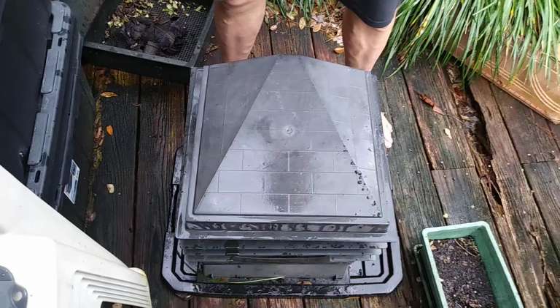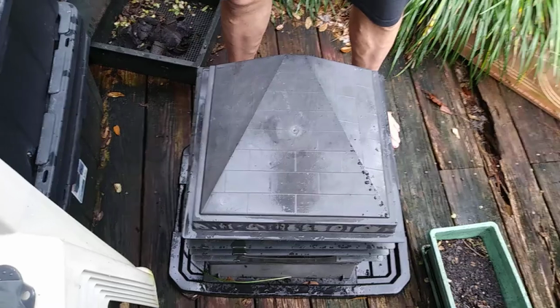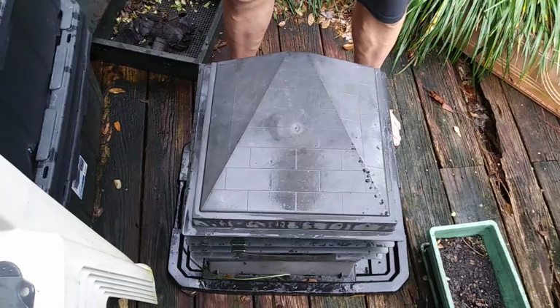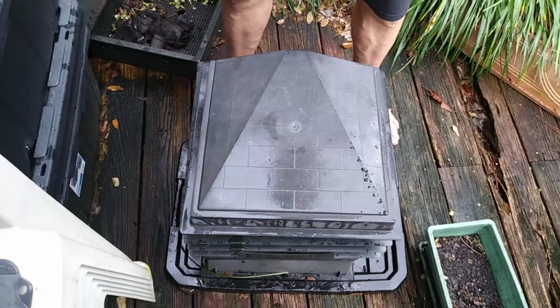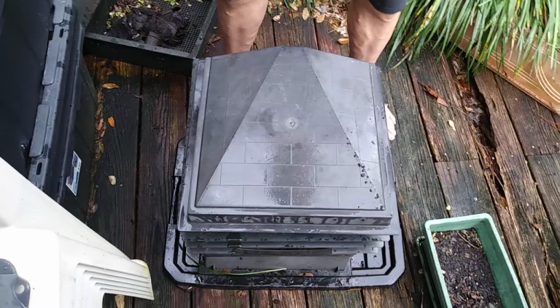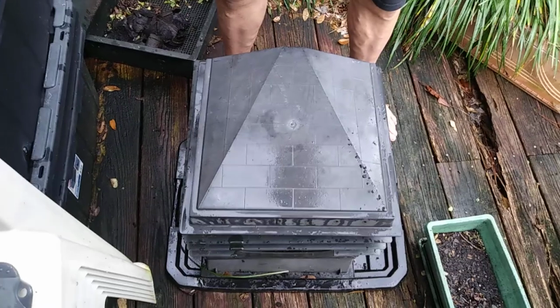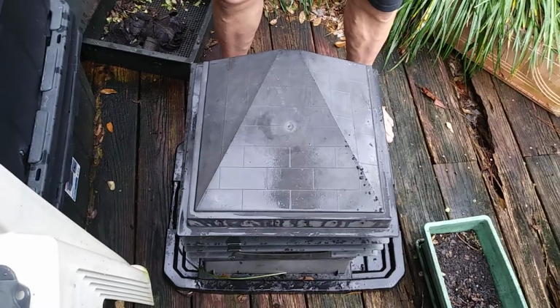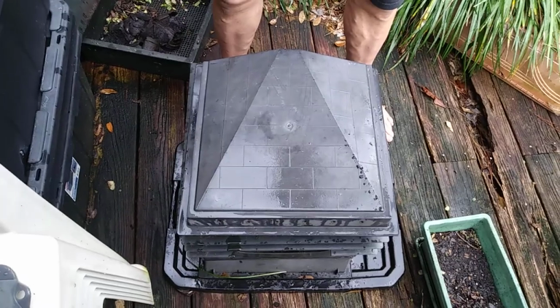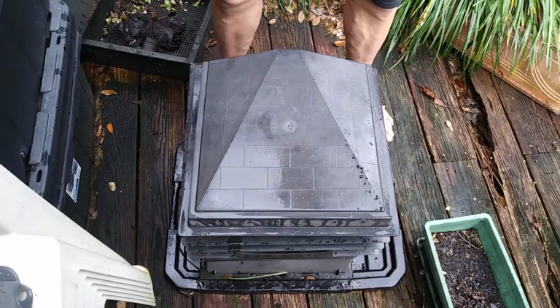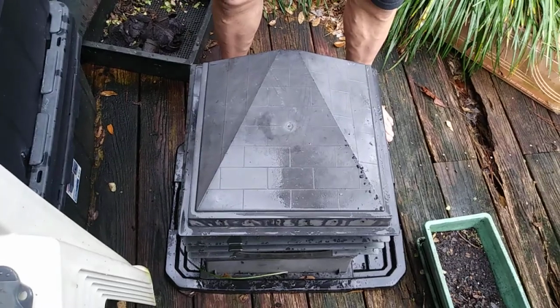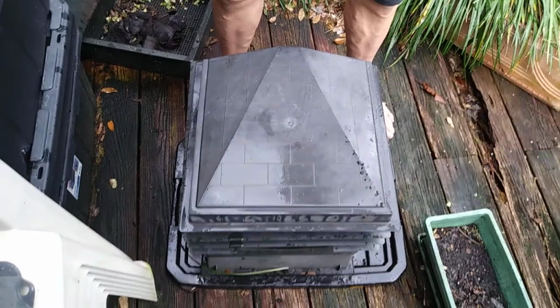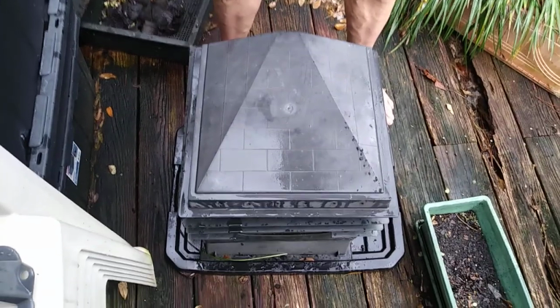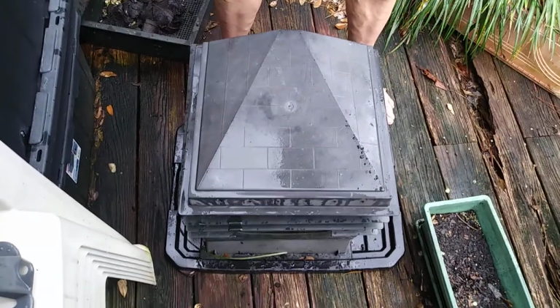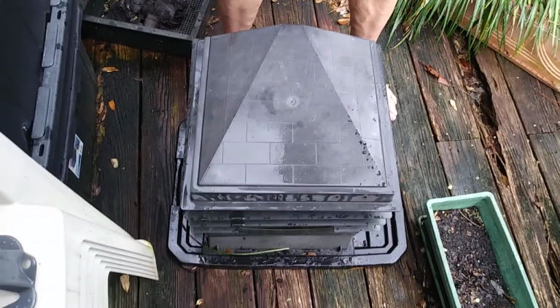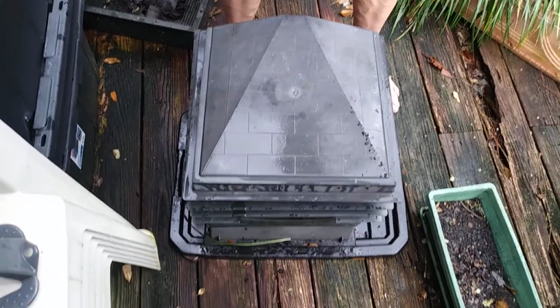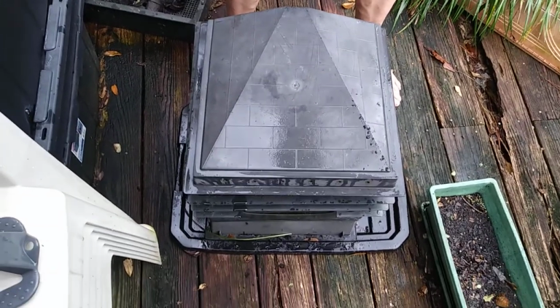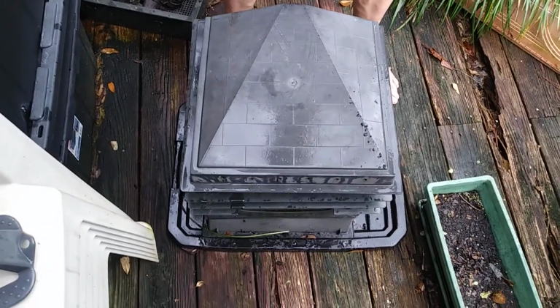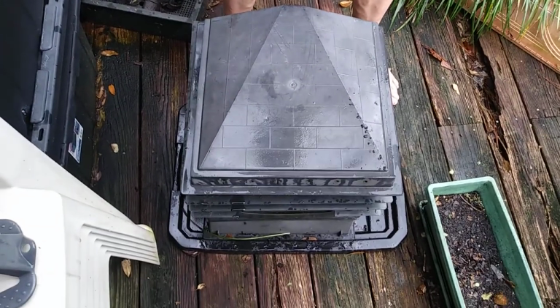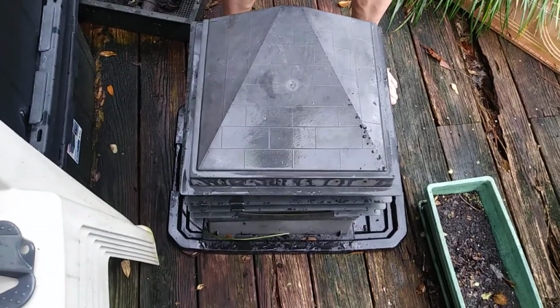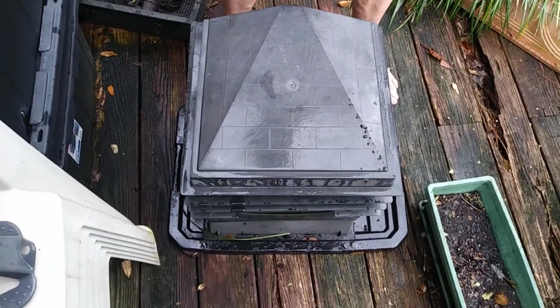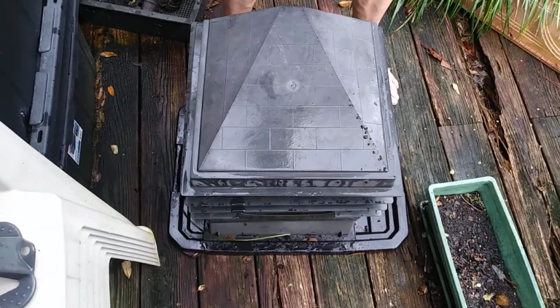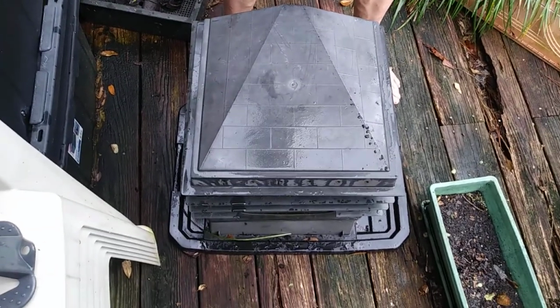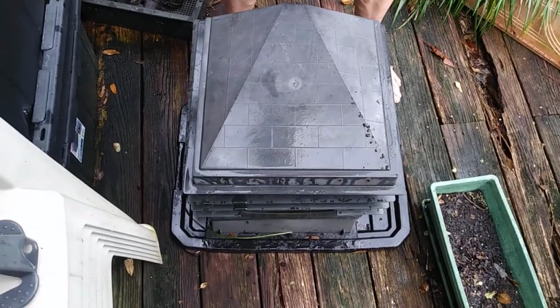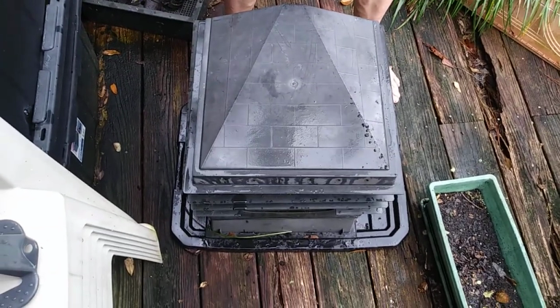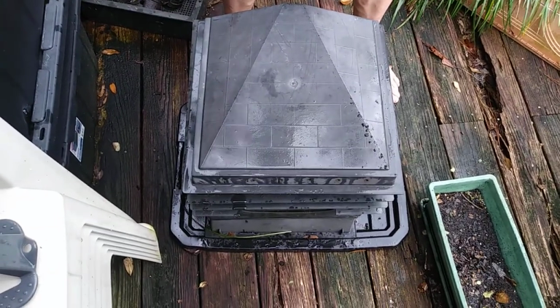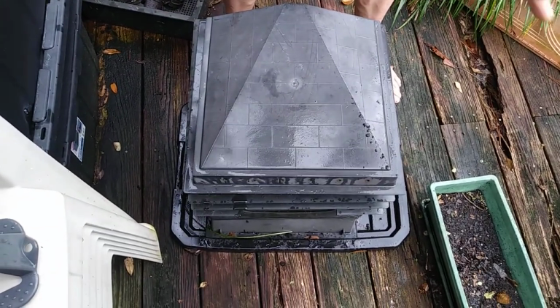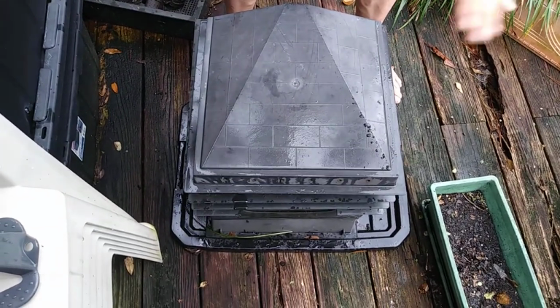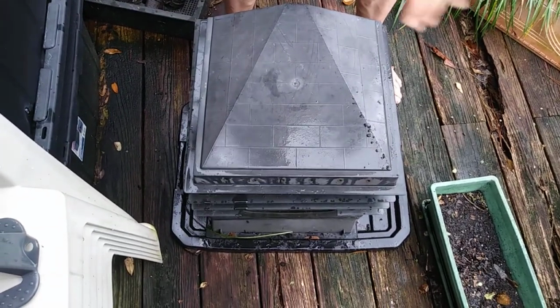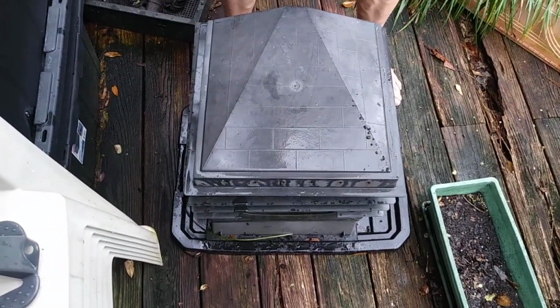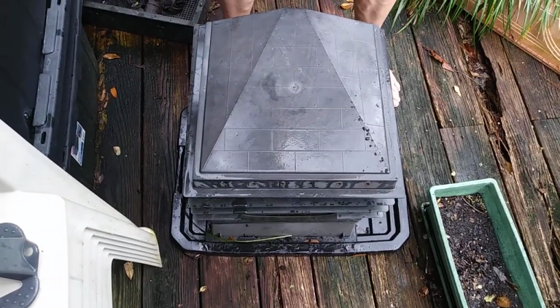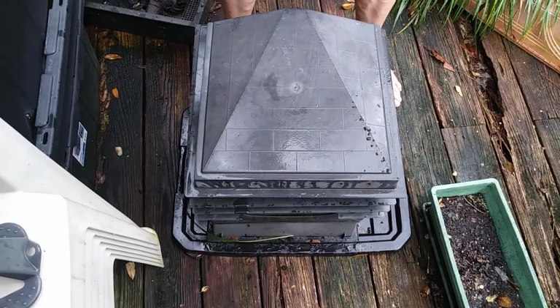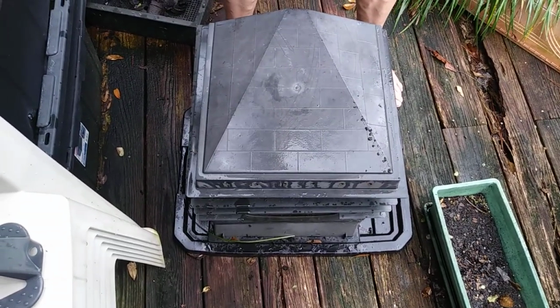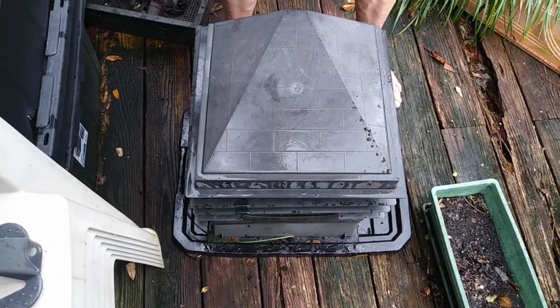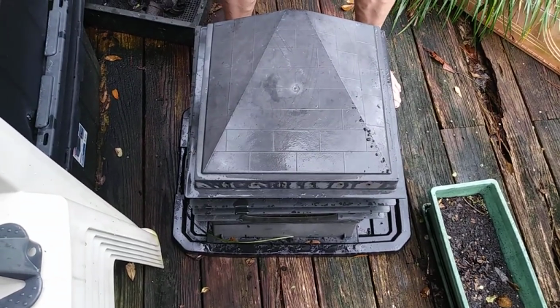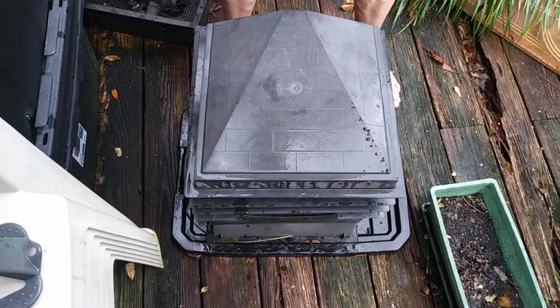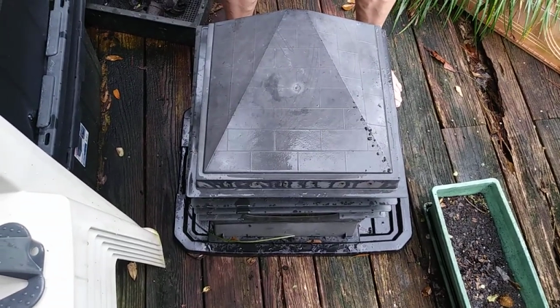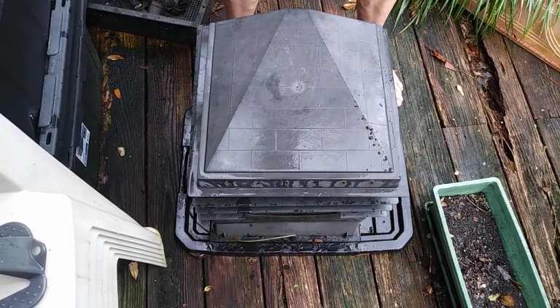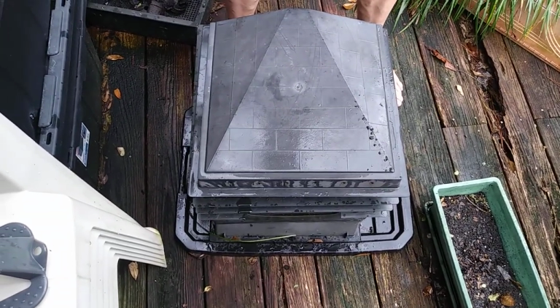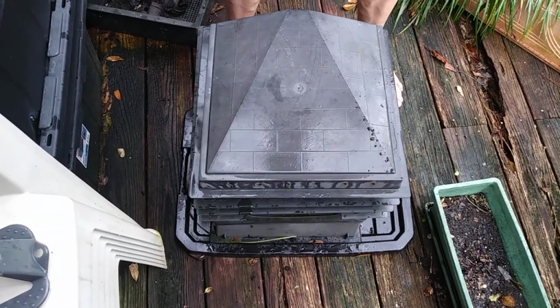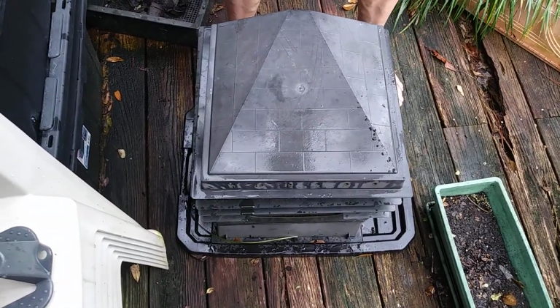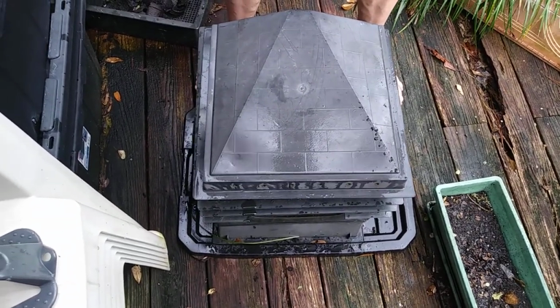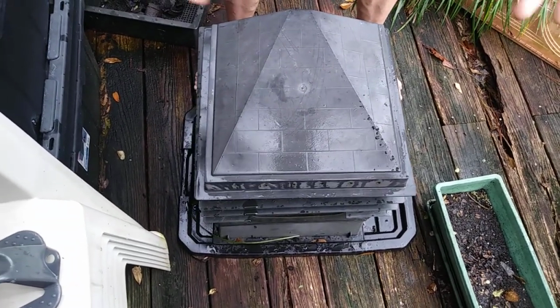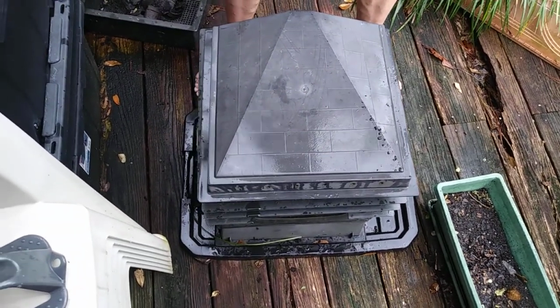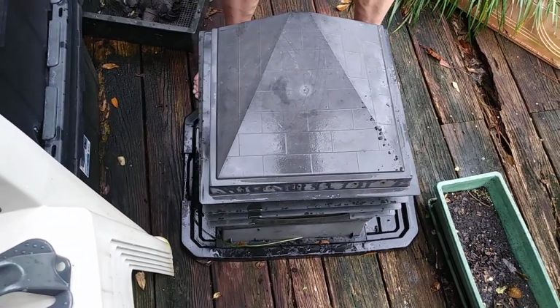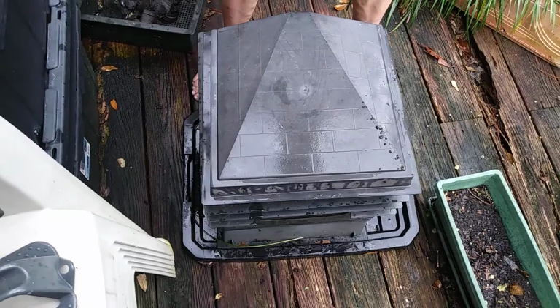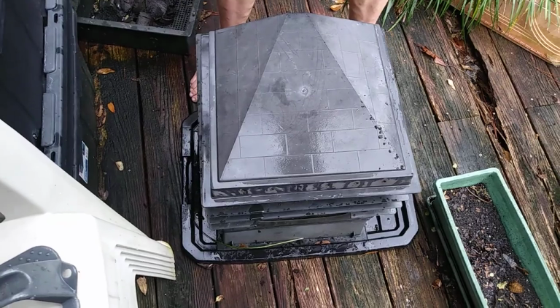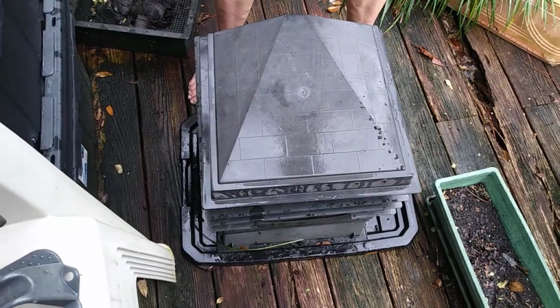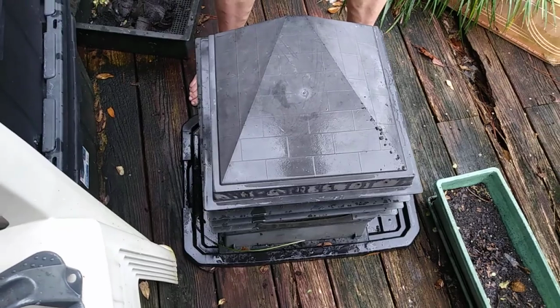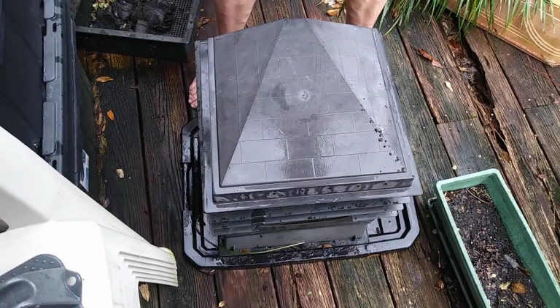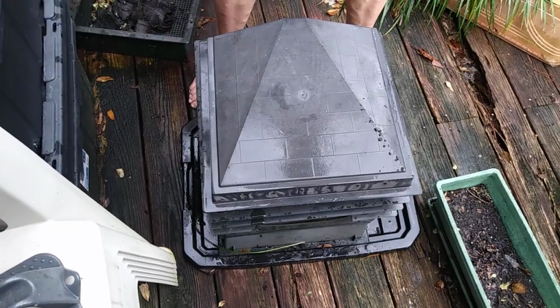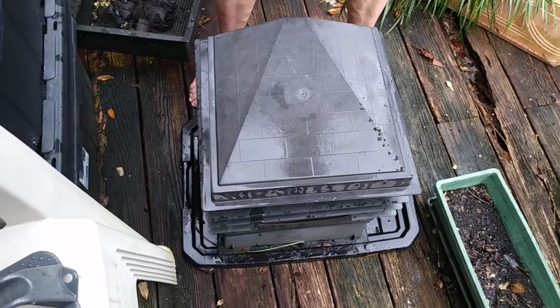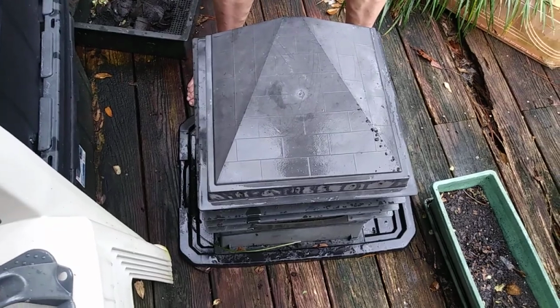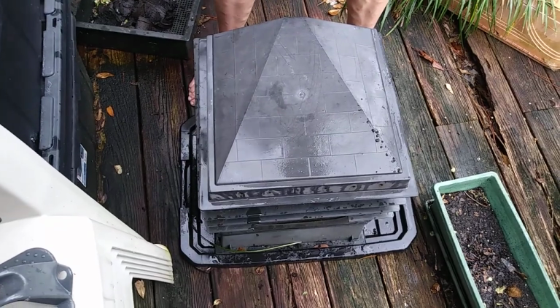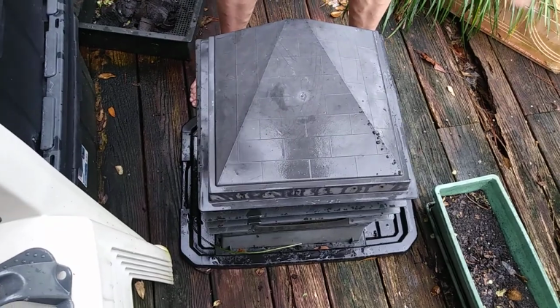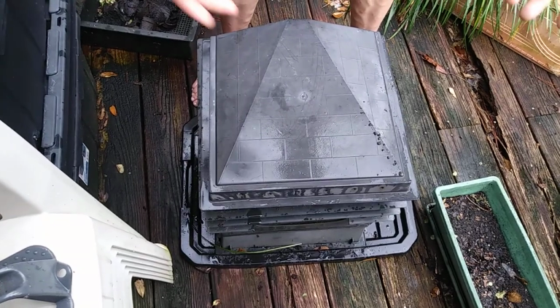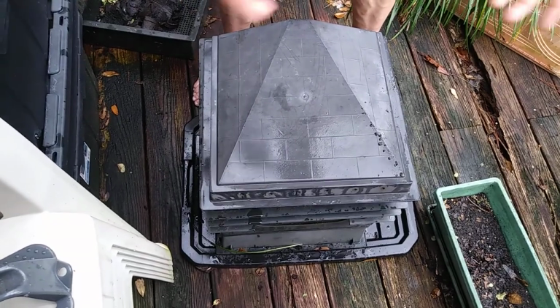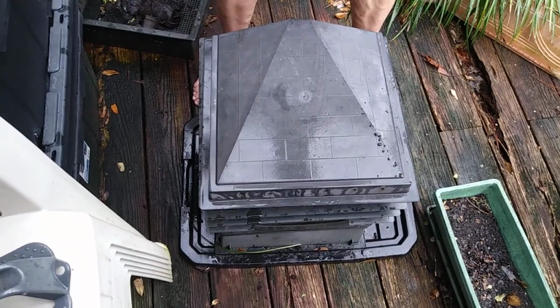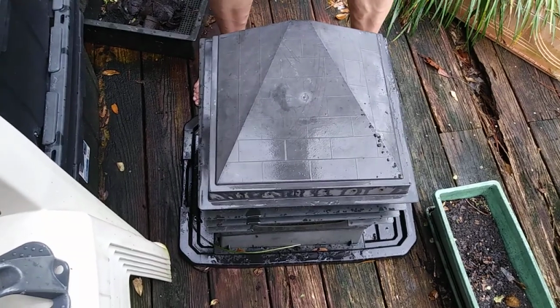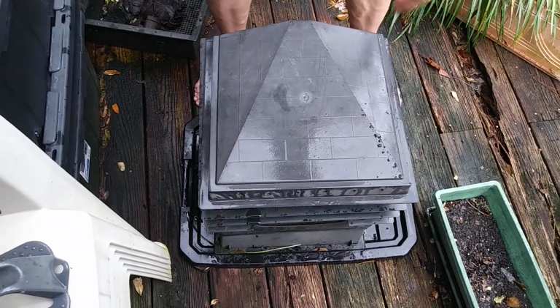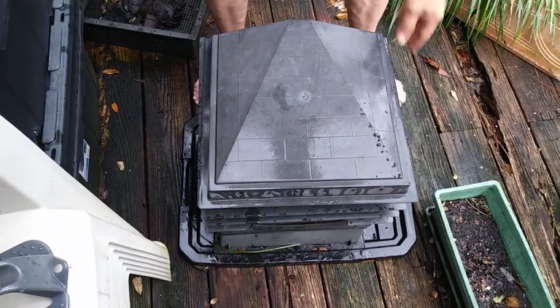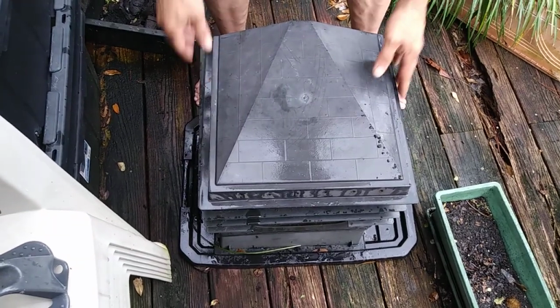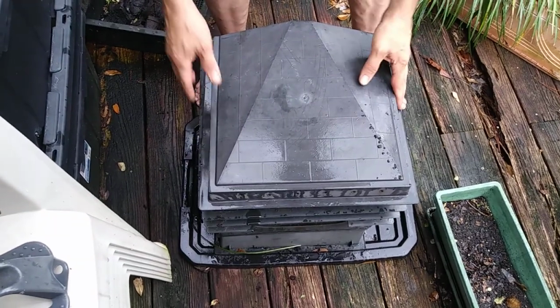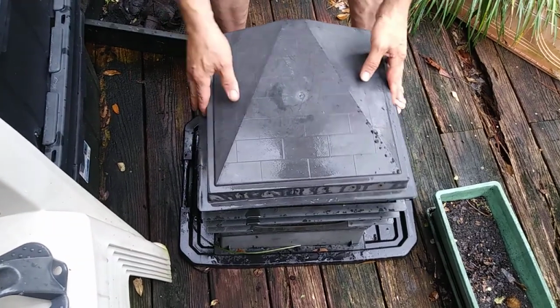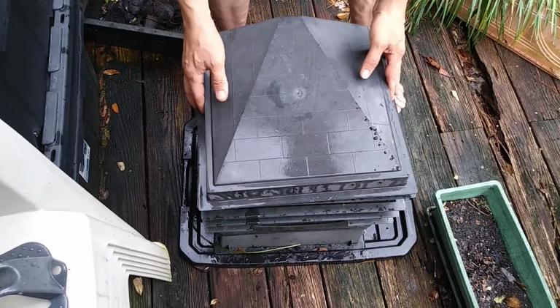Jeff here, Worms for Earth. I just harvested three trays of worm castings and I wanted to go over real quick what you do after you harvest the castings.